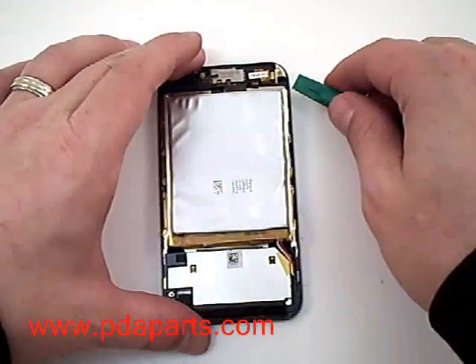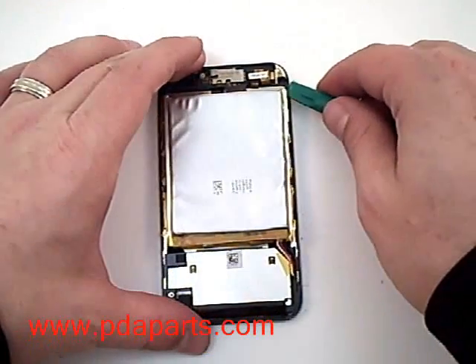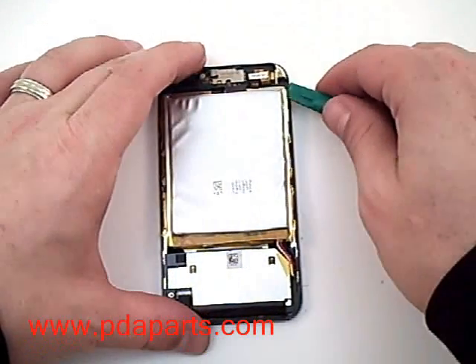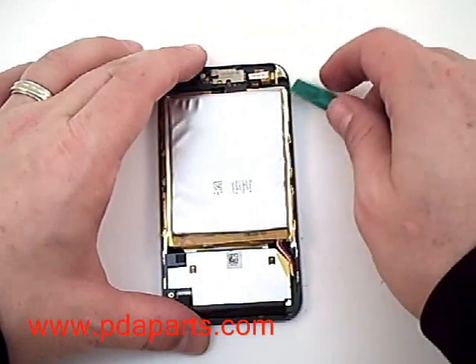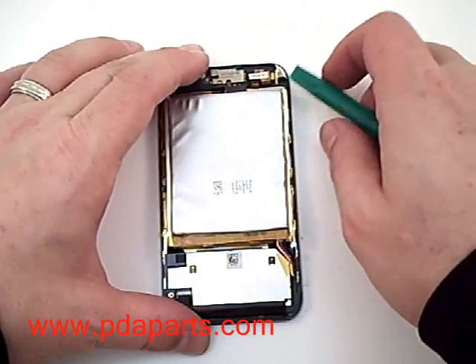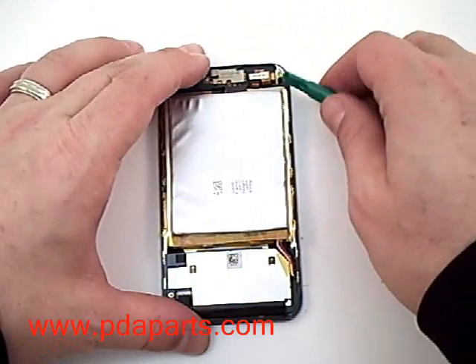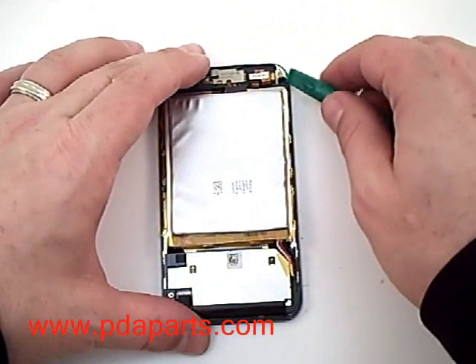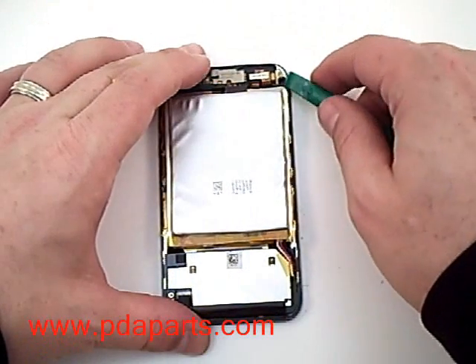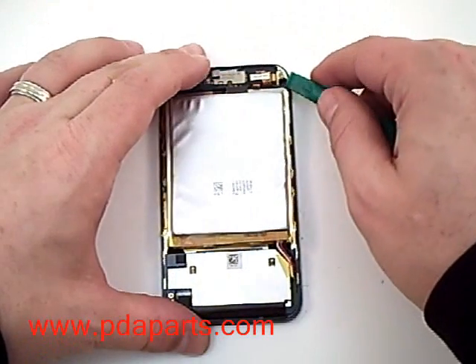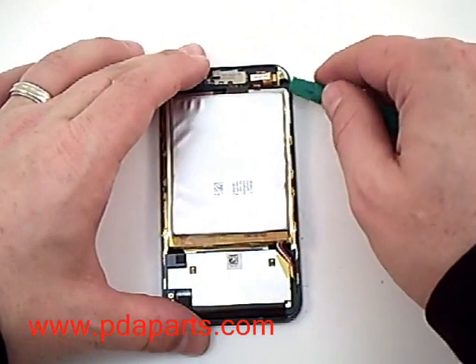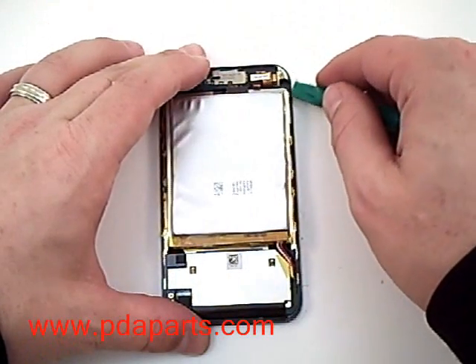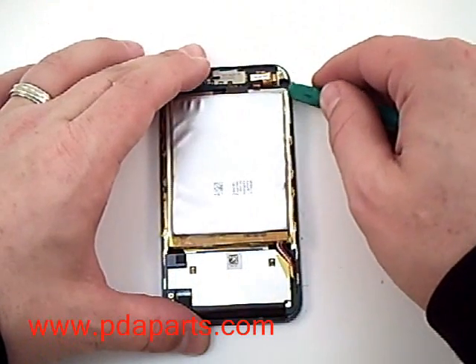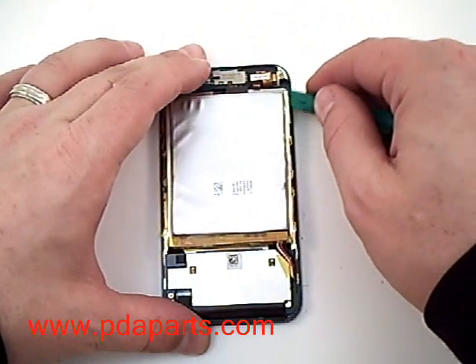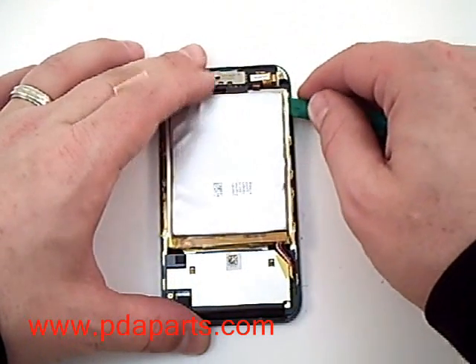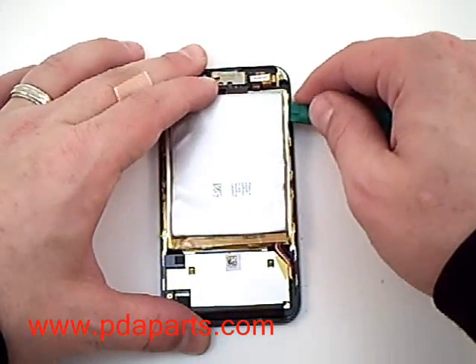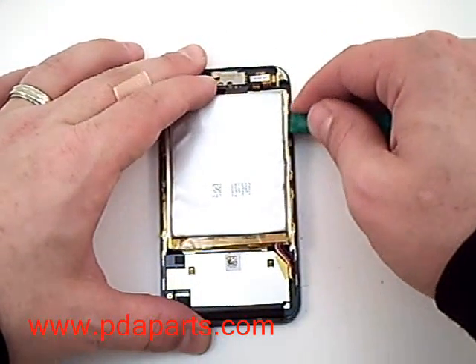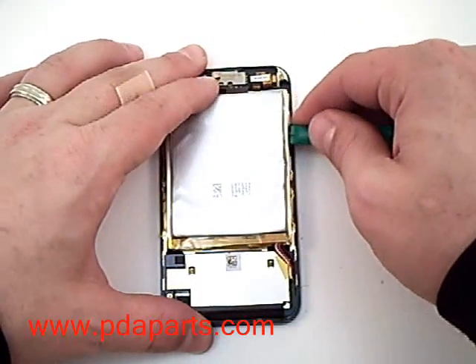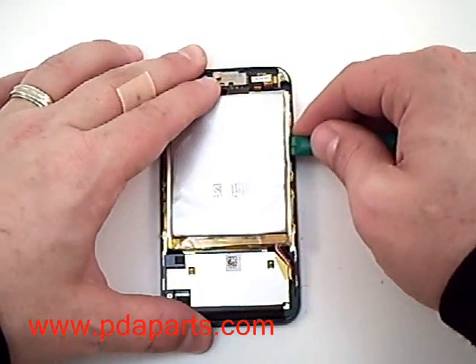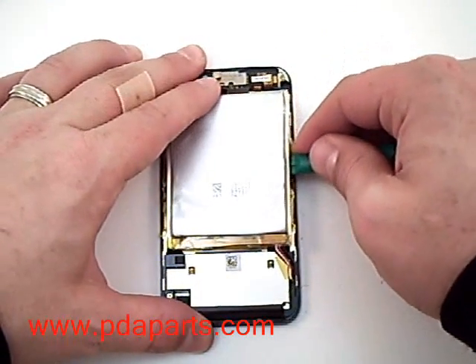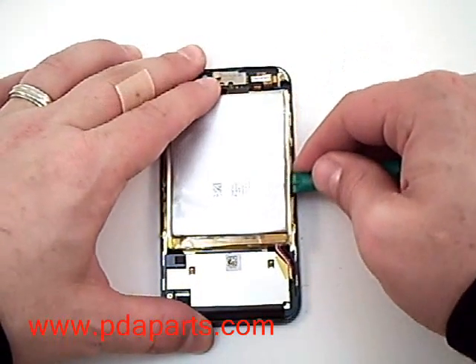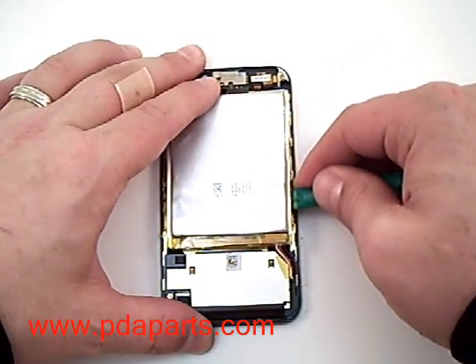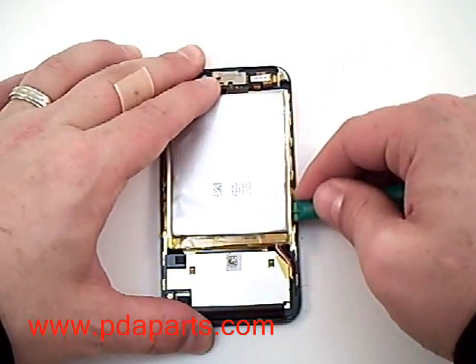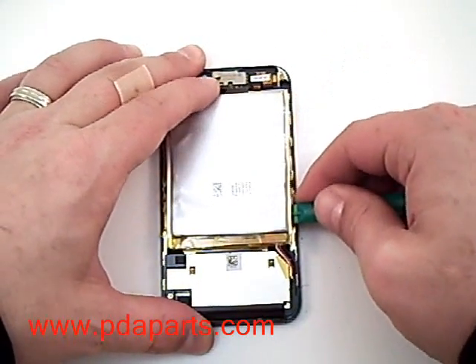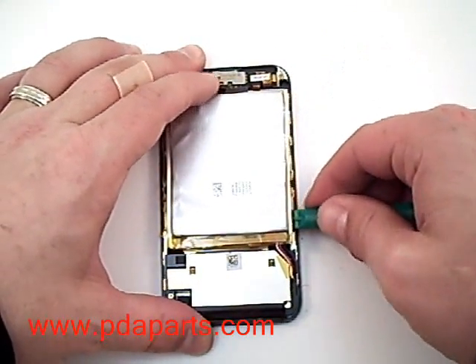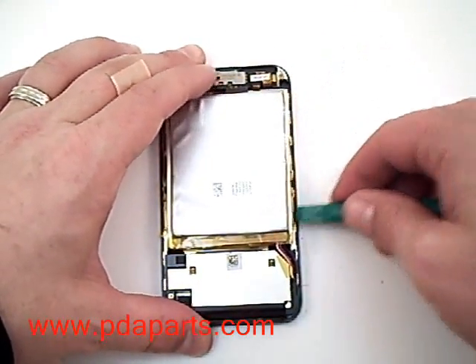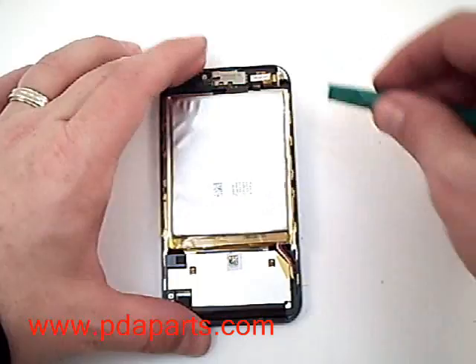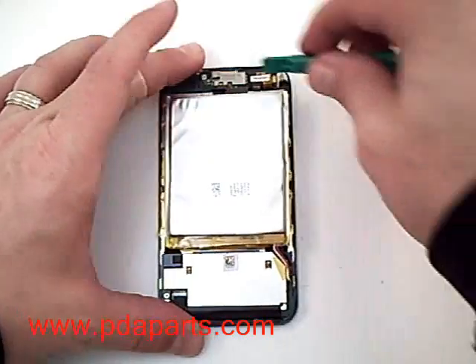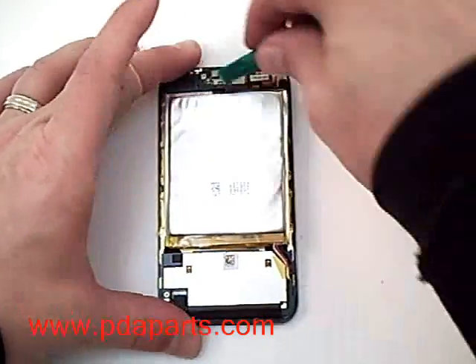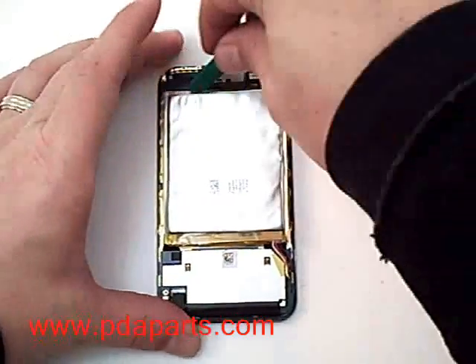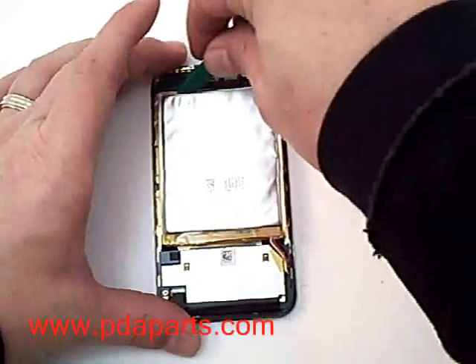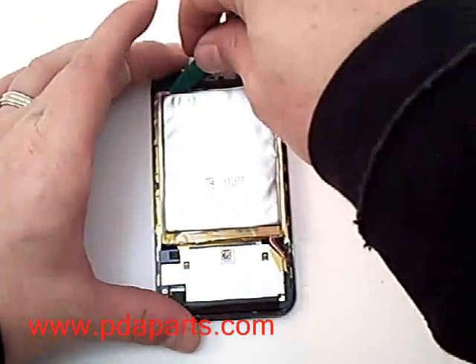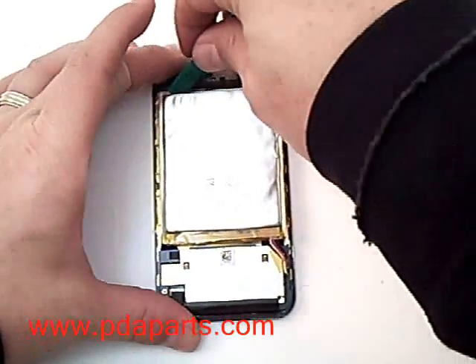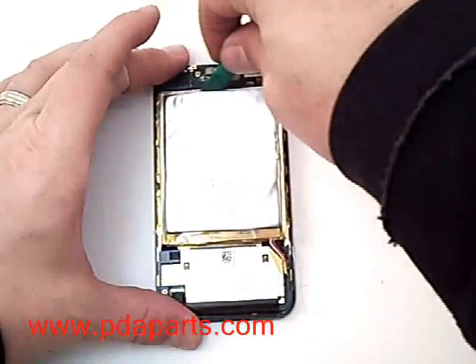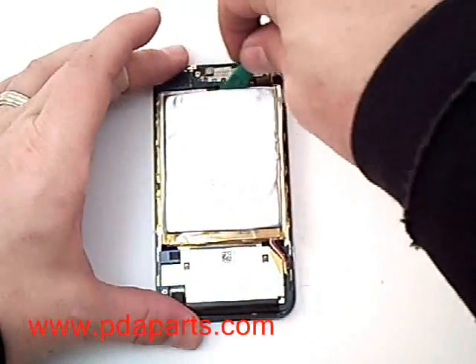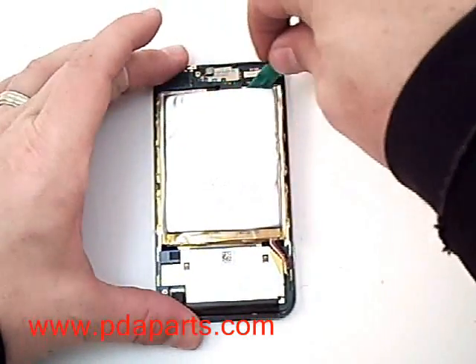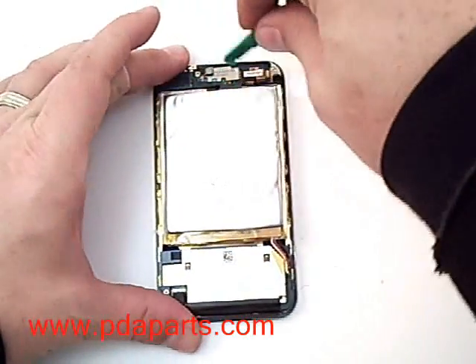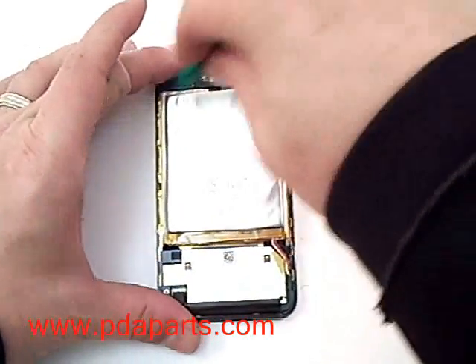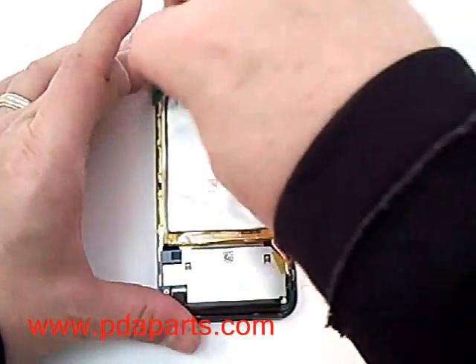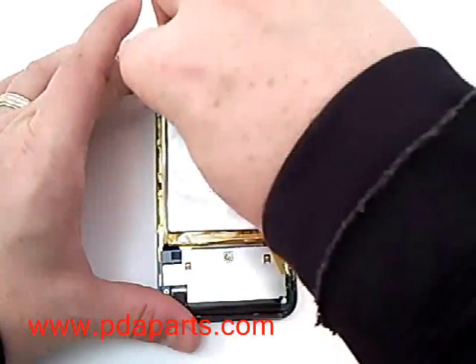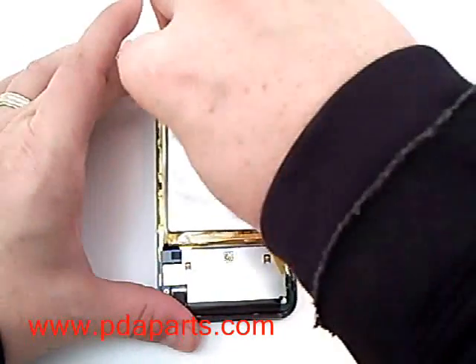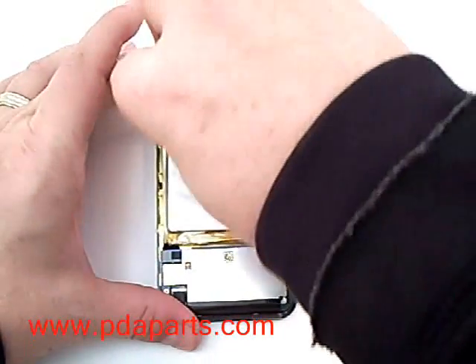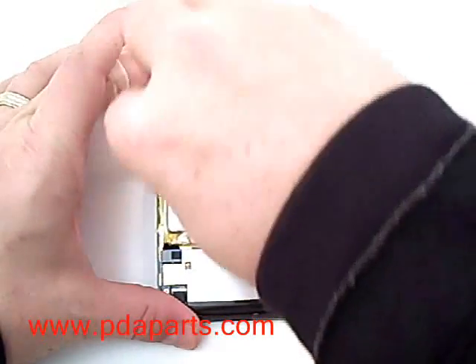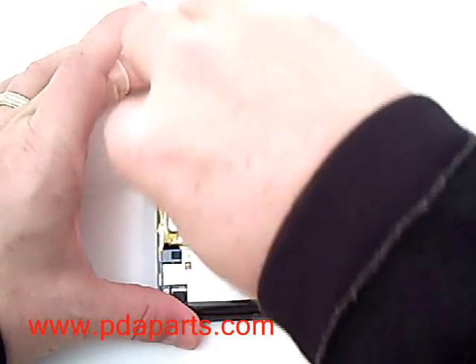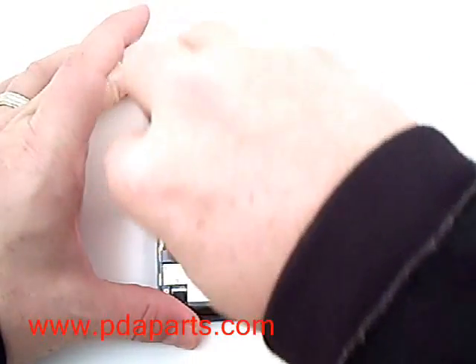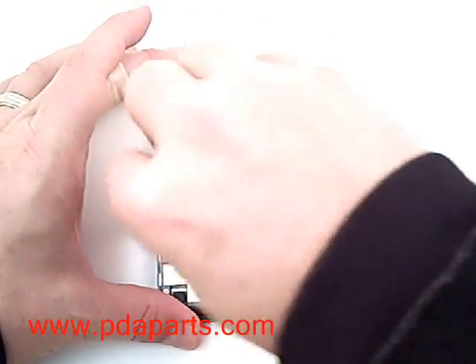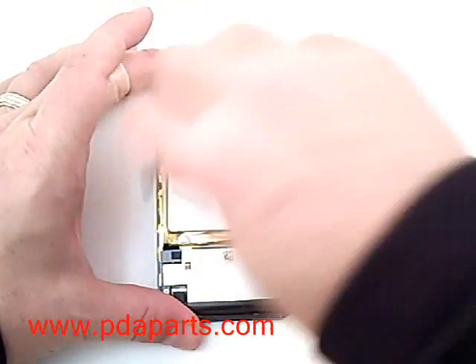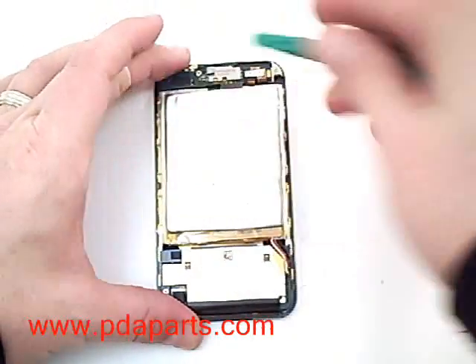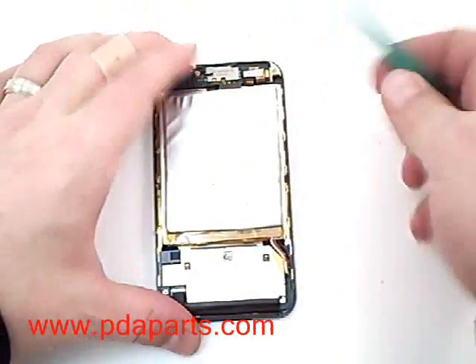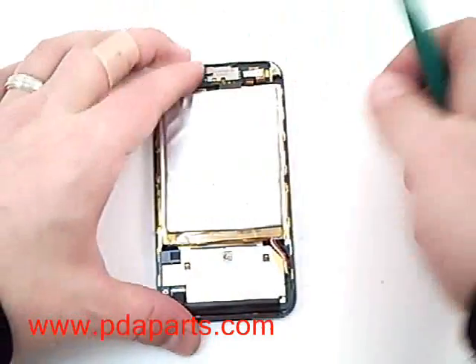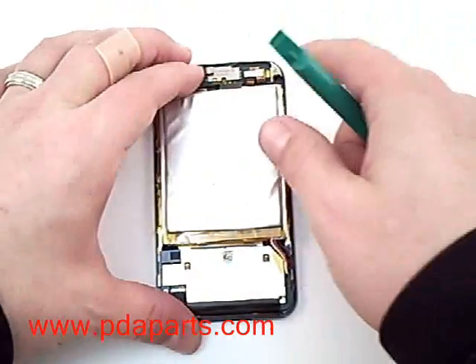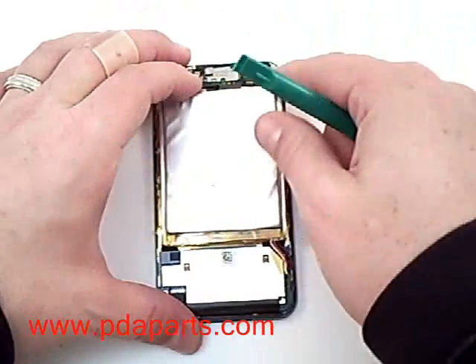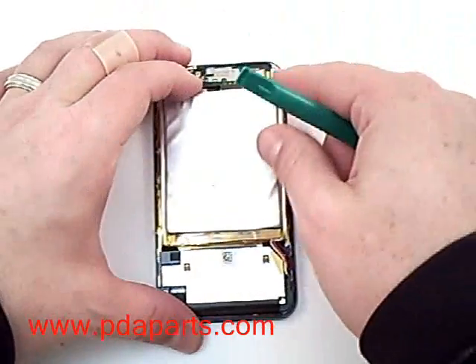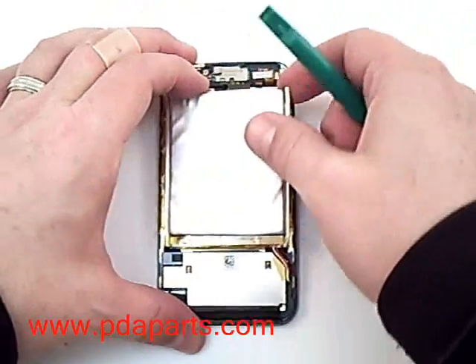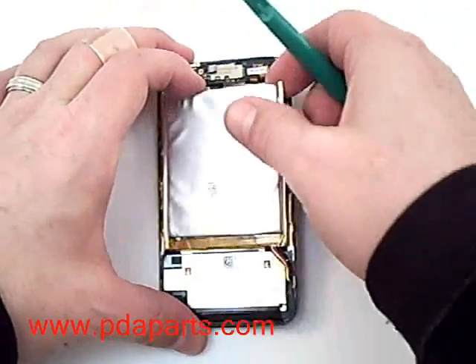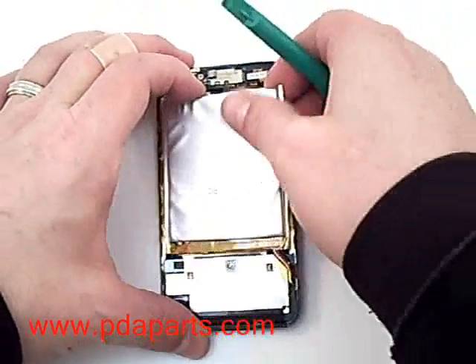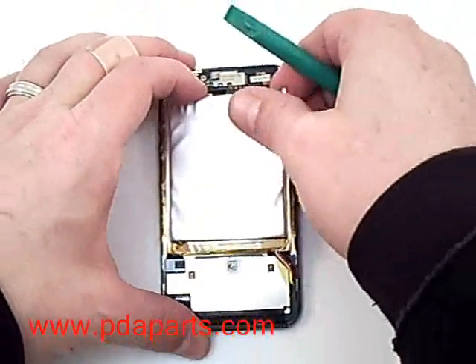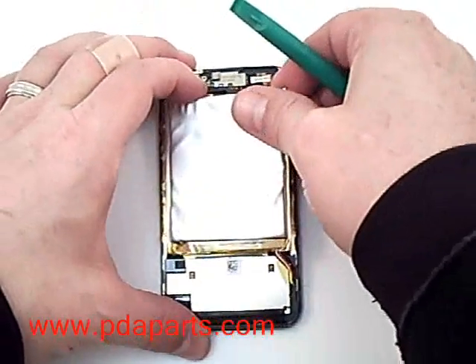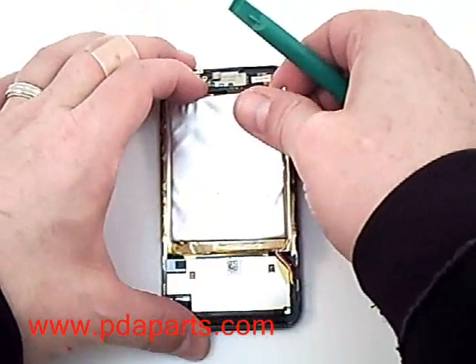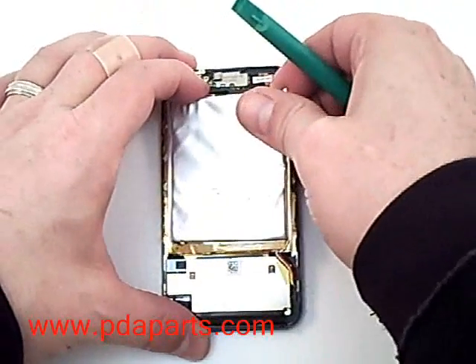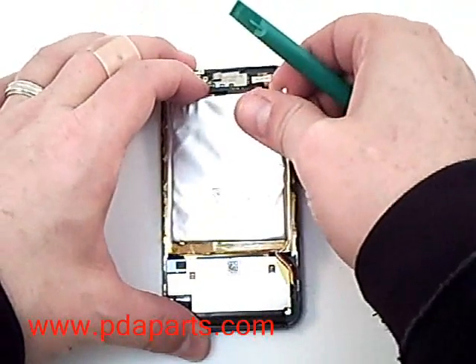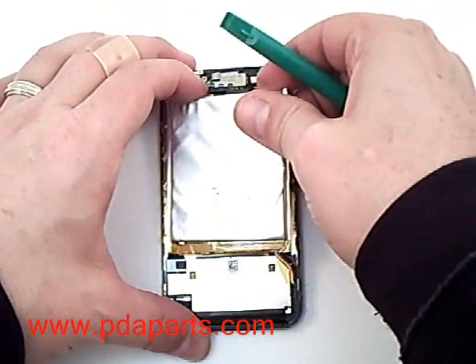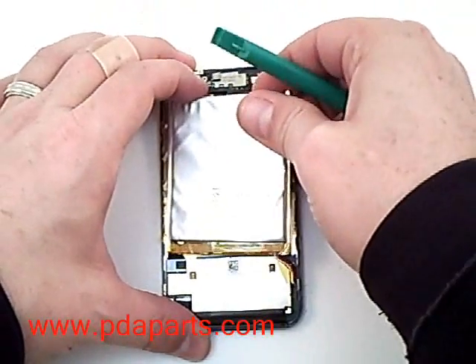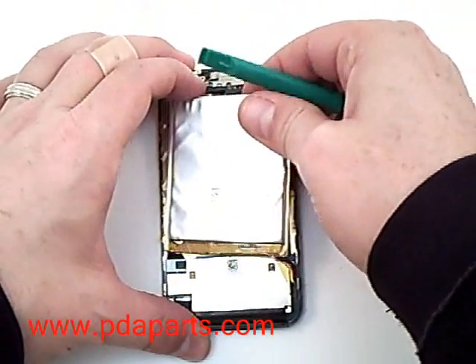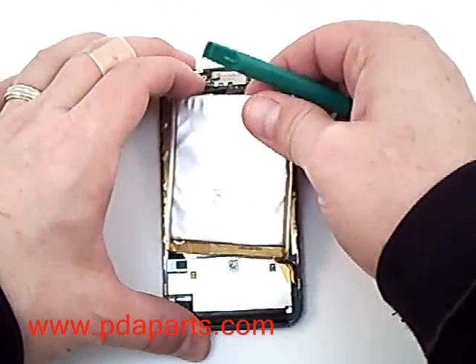Using the case opener tool or another soft object, you will need to remove the battery. The battery is held in with glue, so be careful.